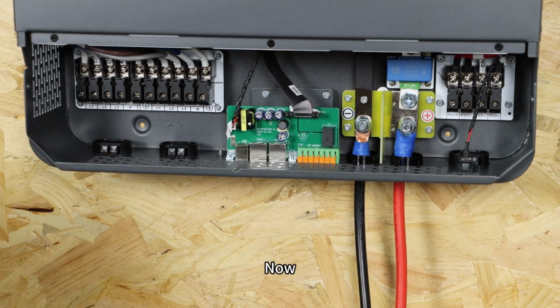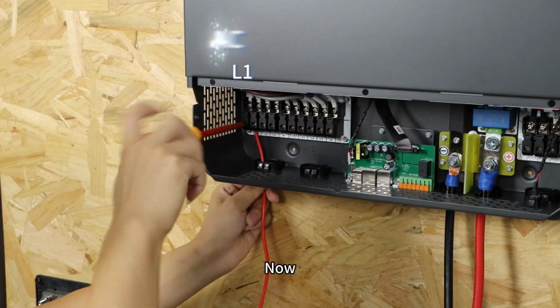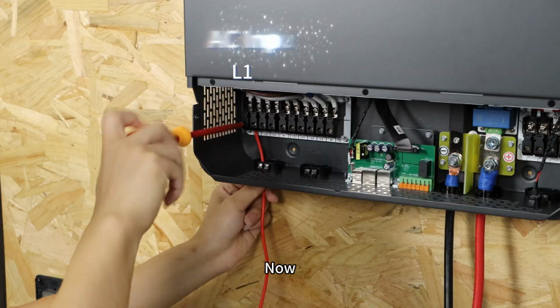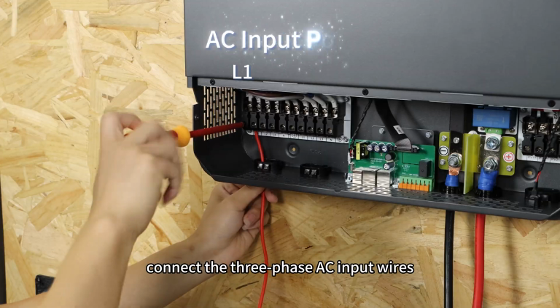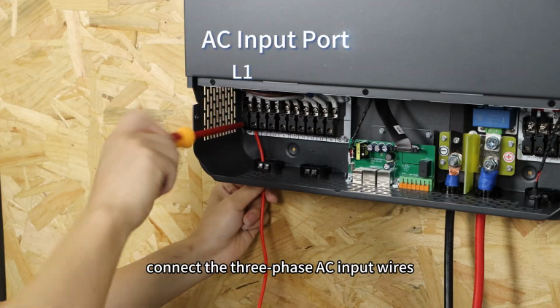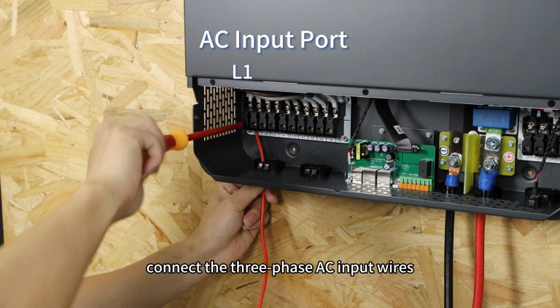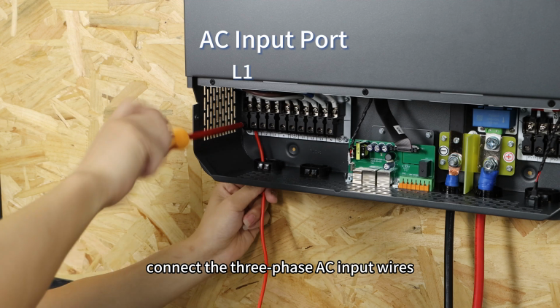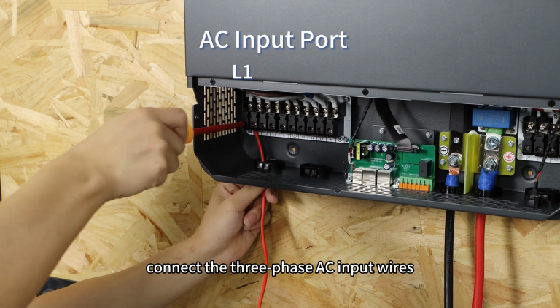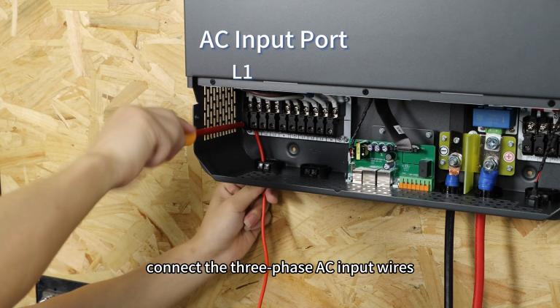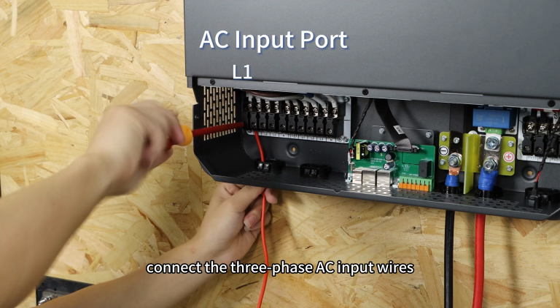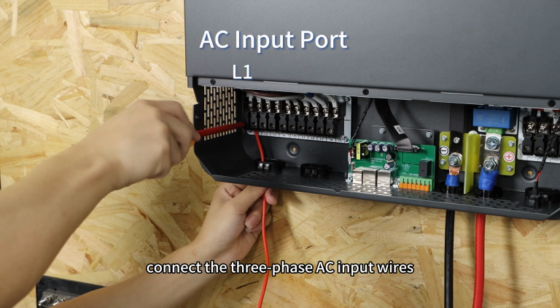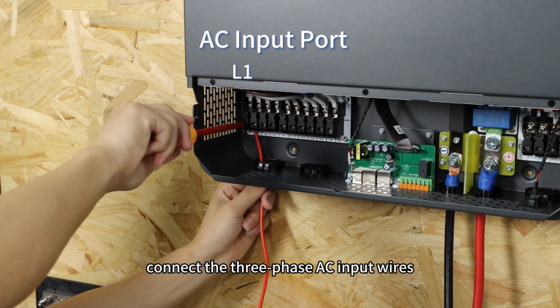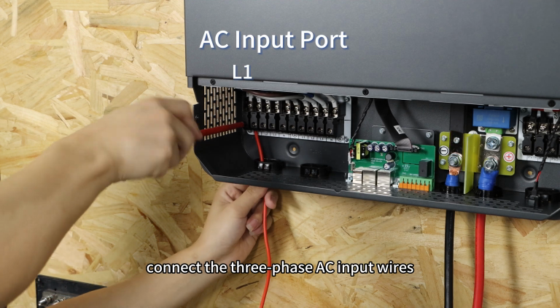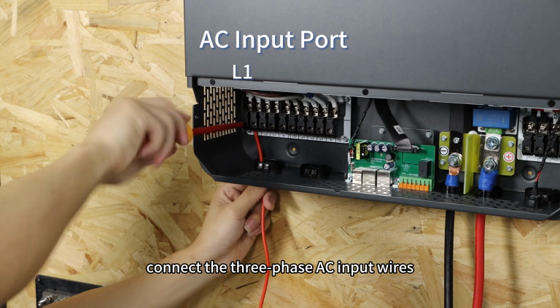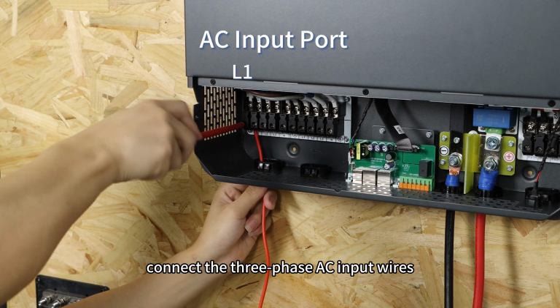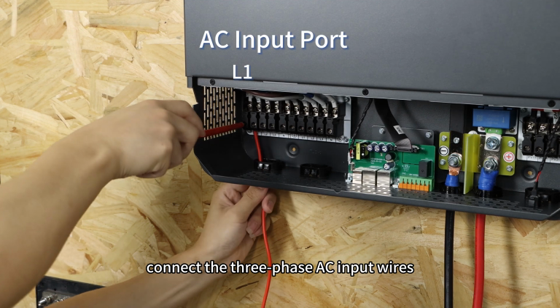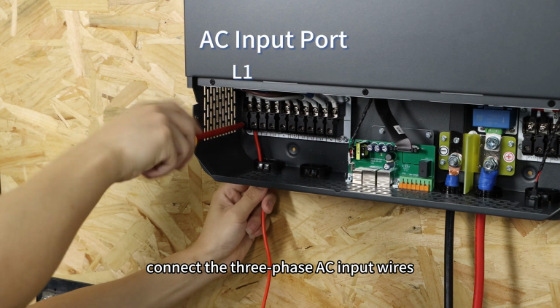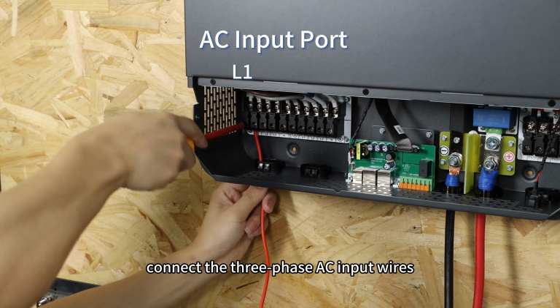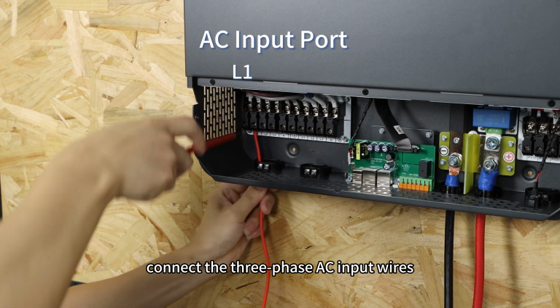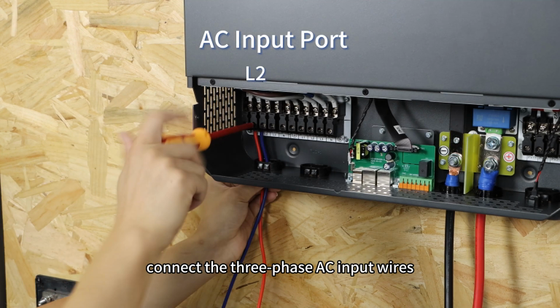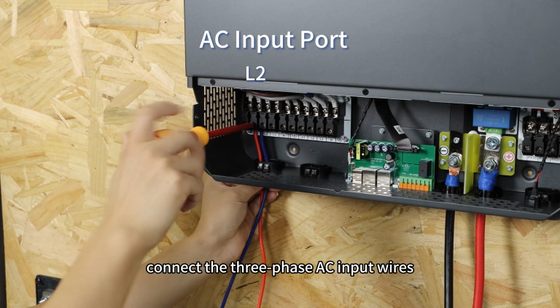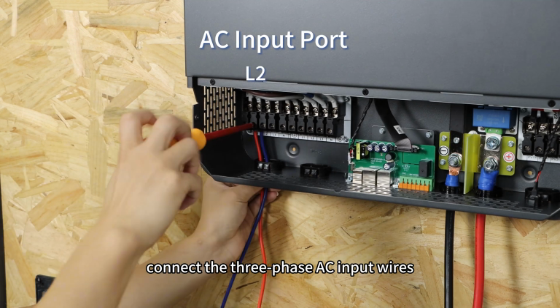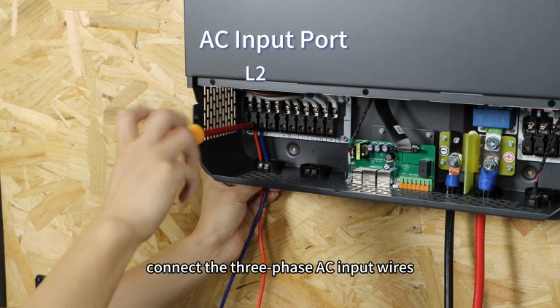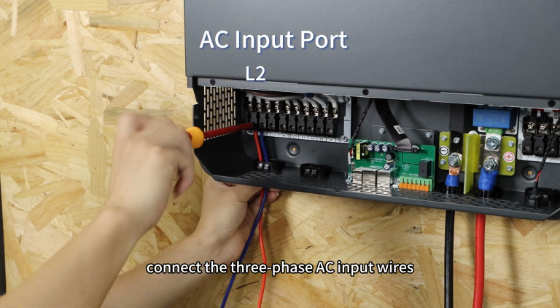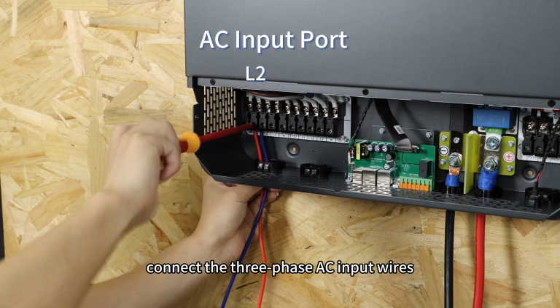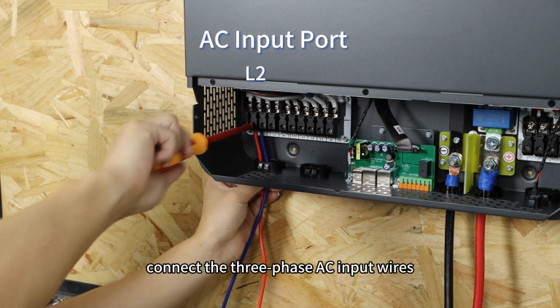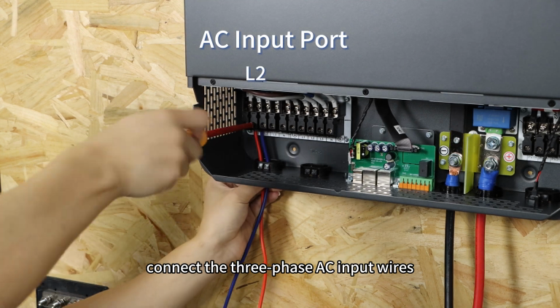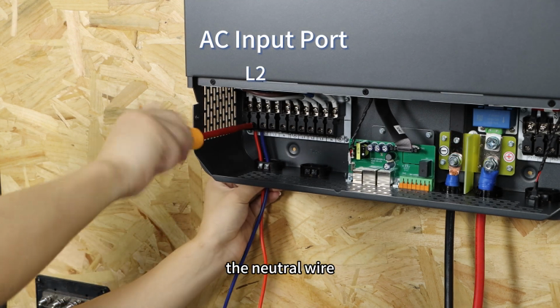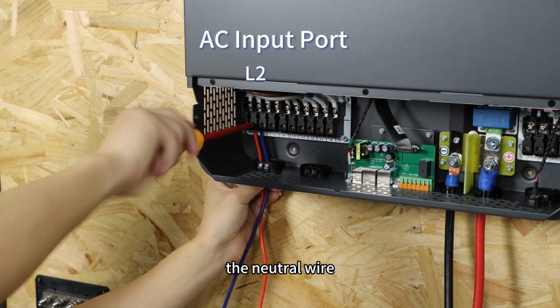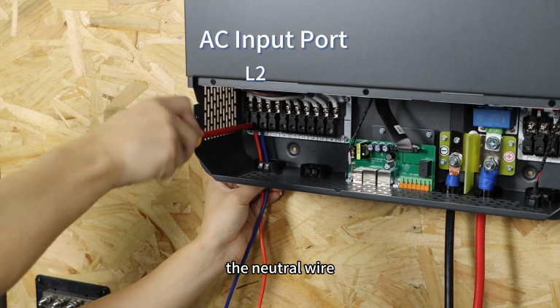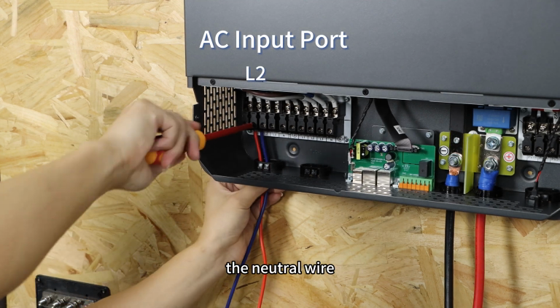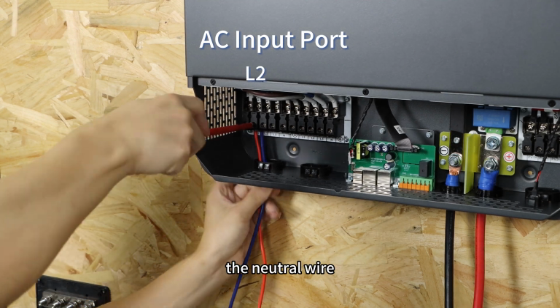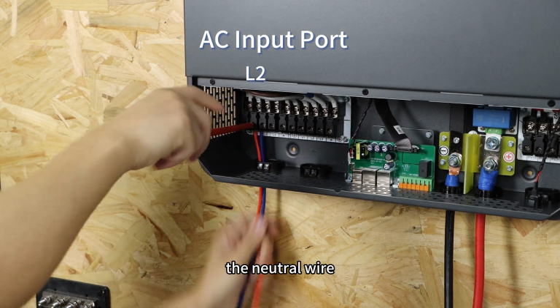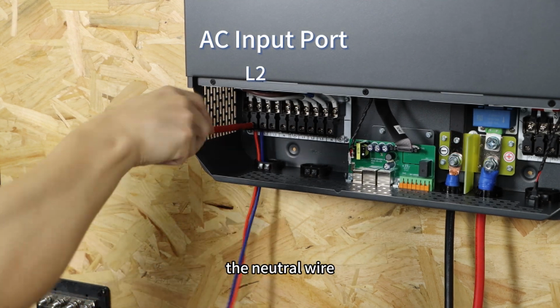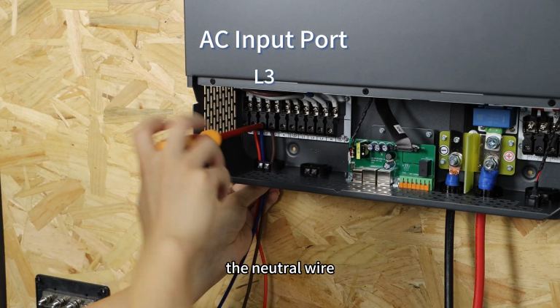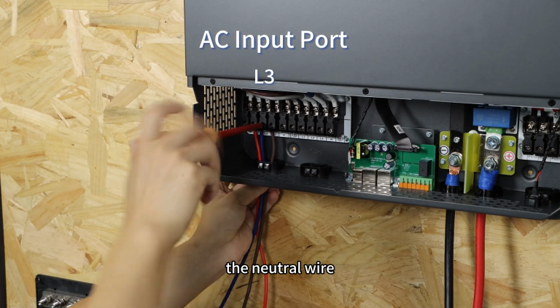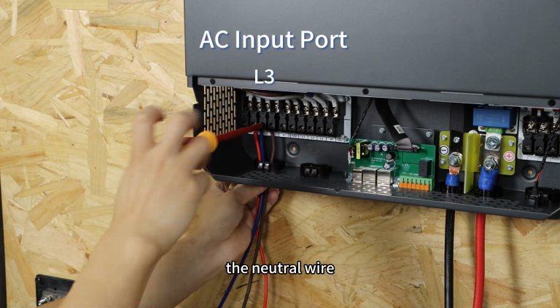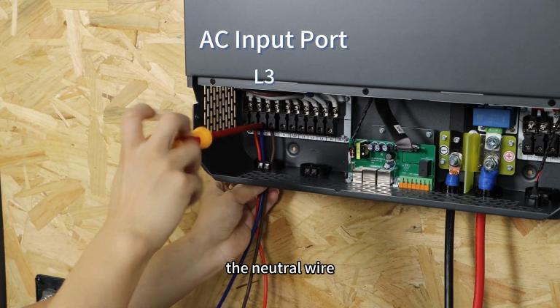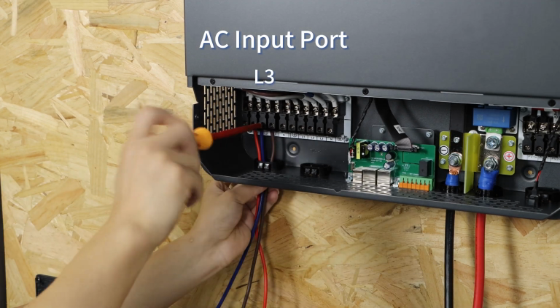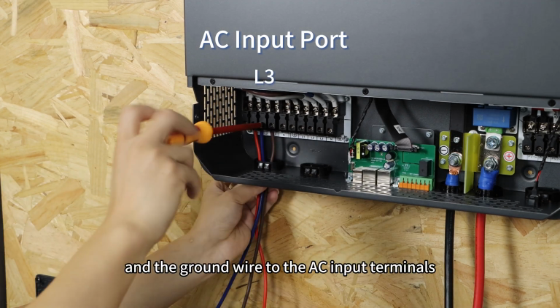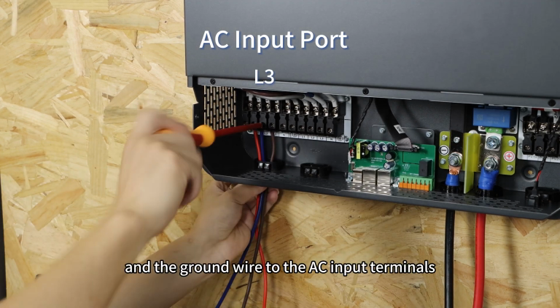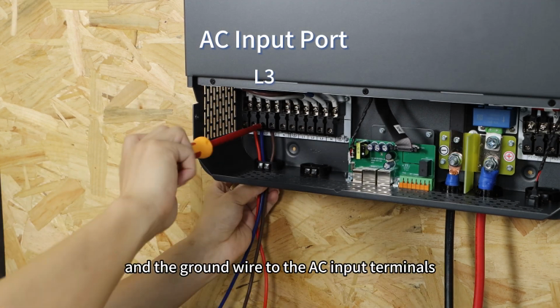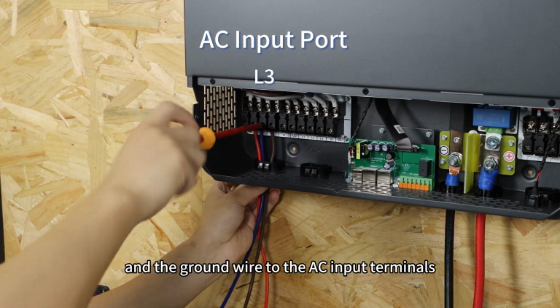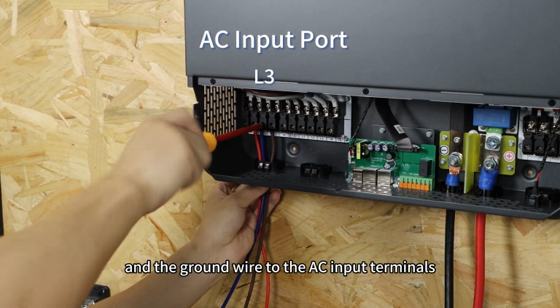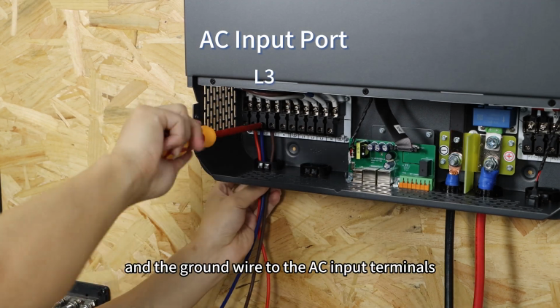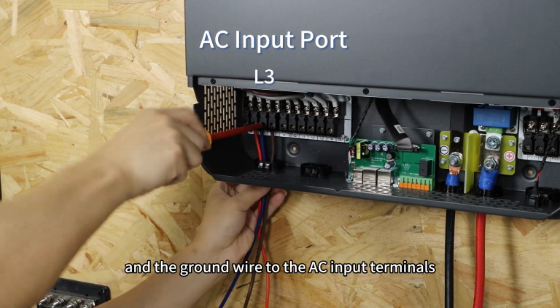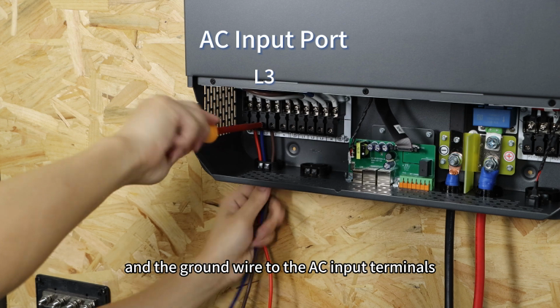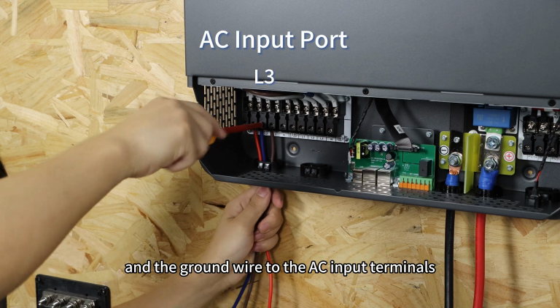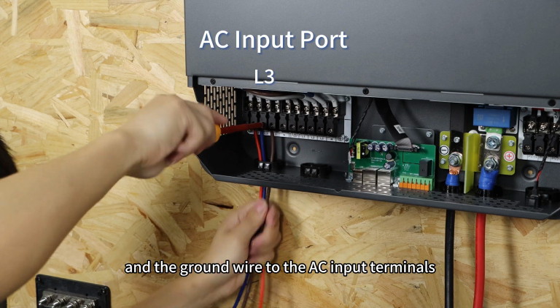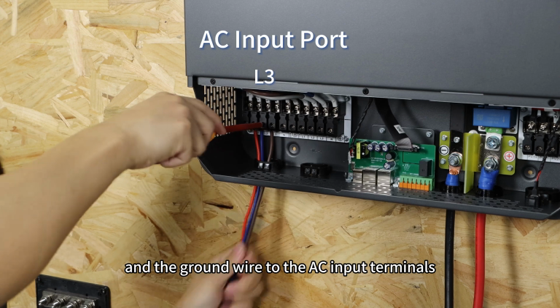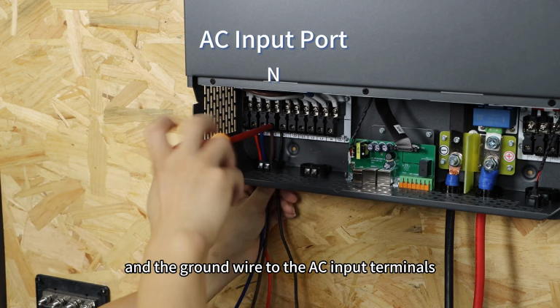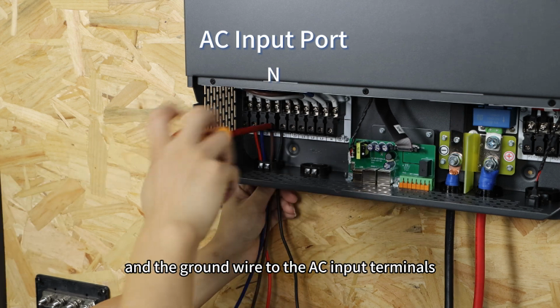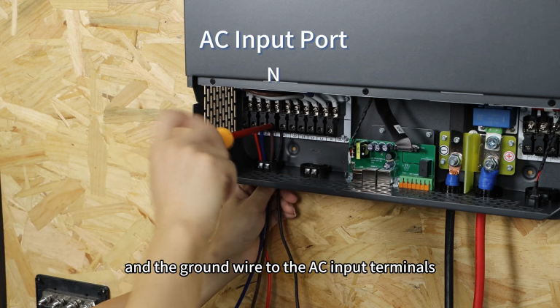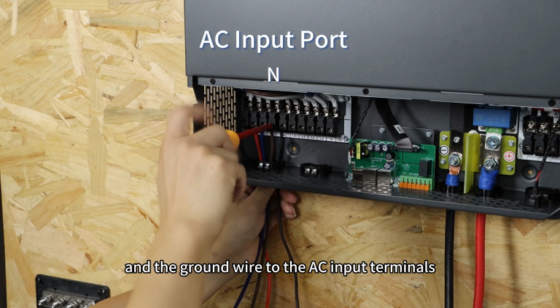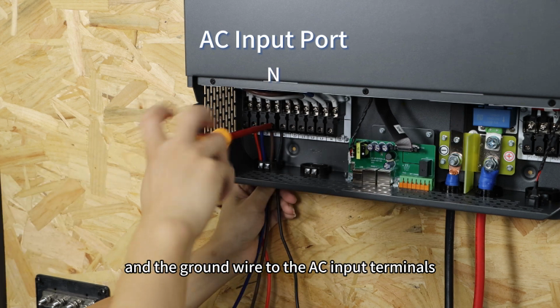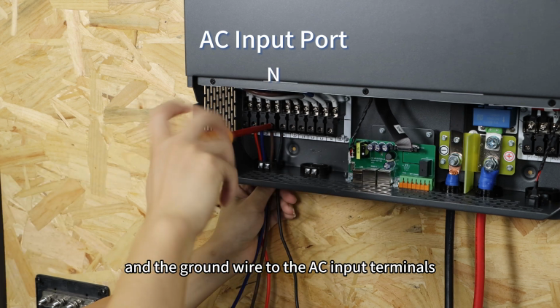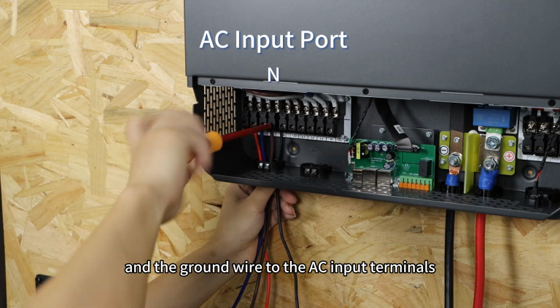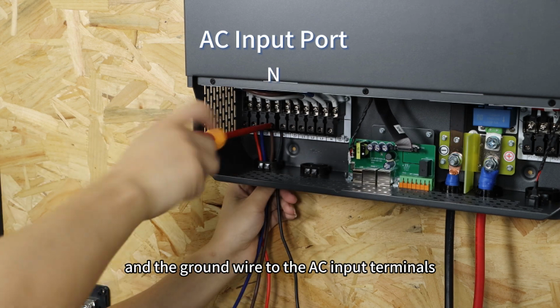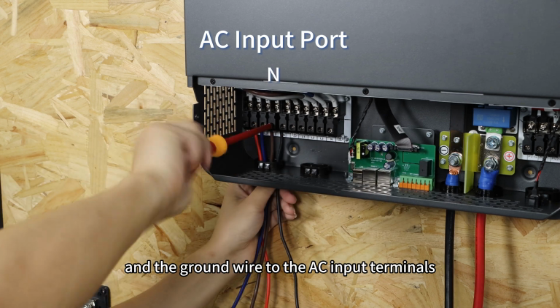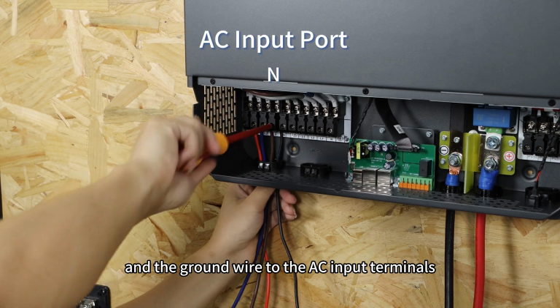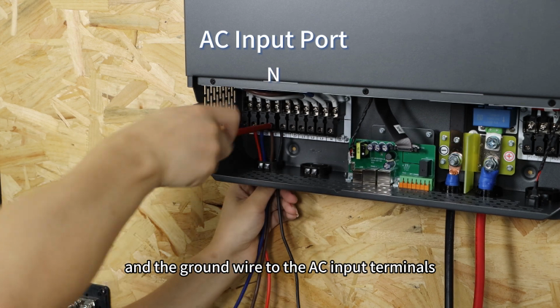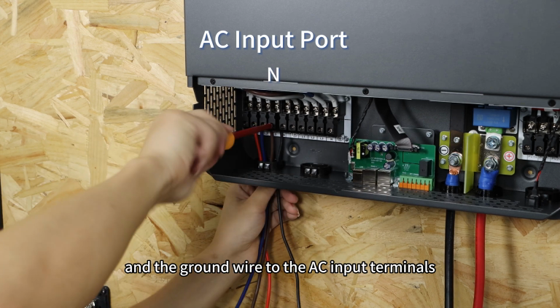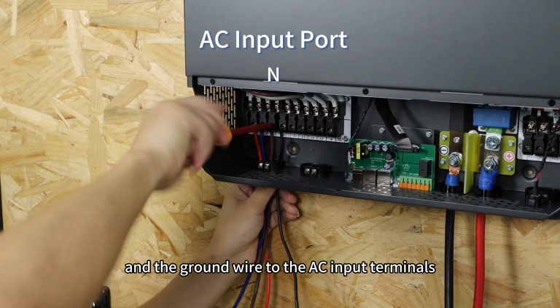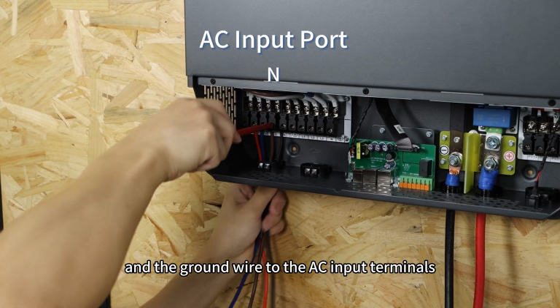Now connect the three-phase AC input wires, the neutral wire, and the ground wire to the AC input terminals.